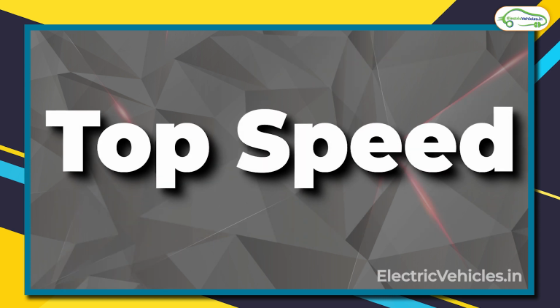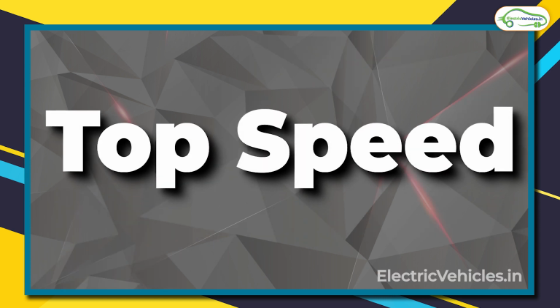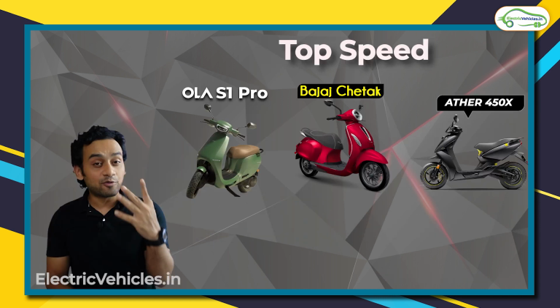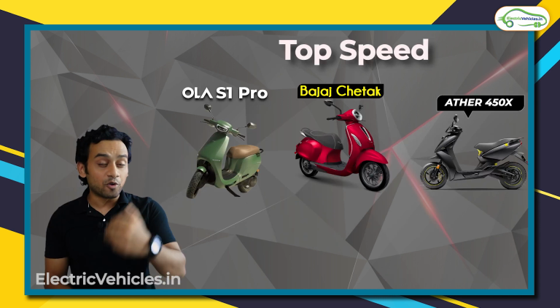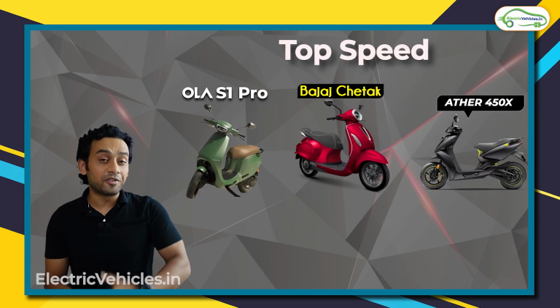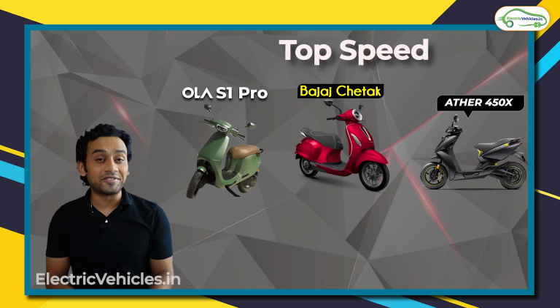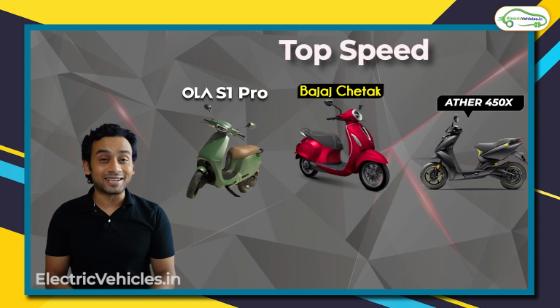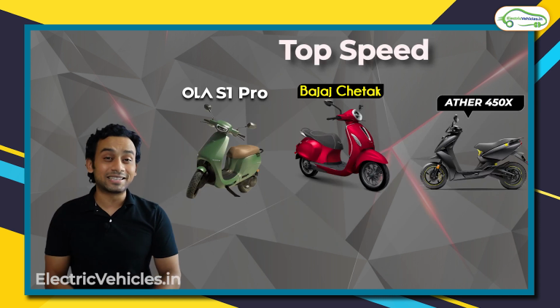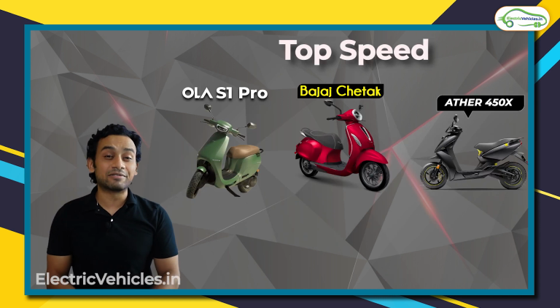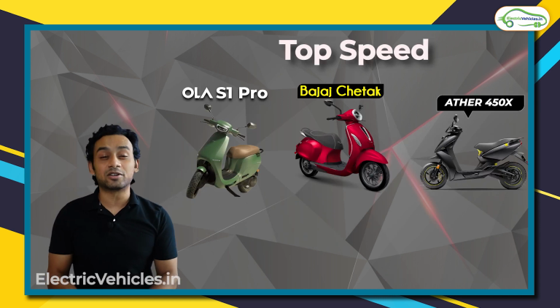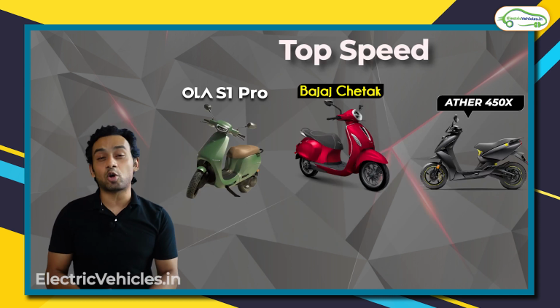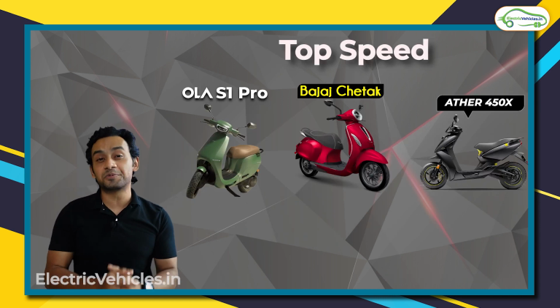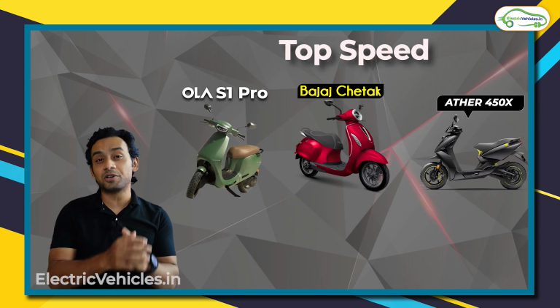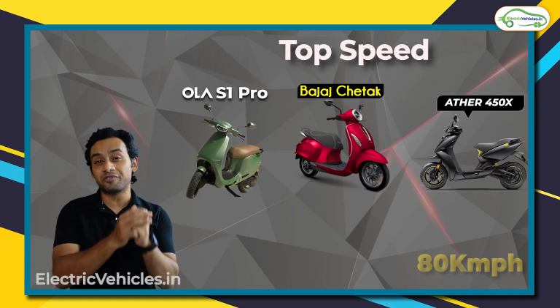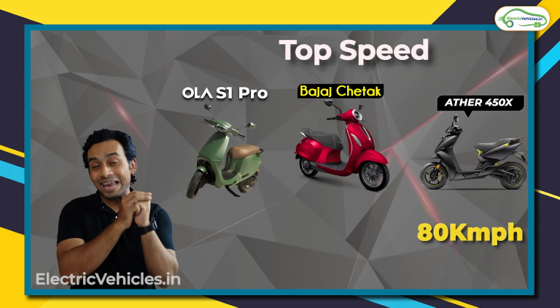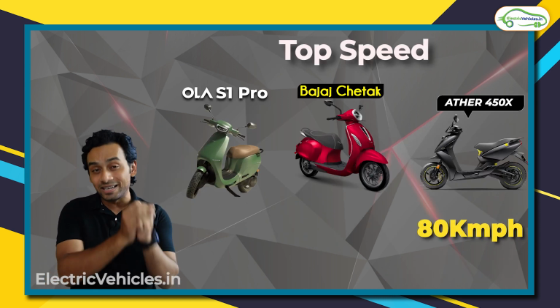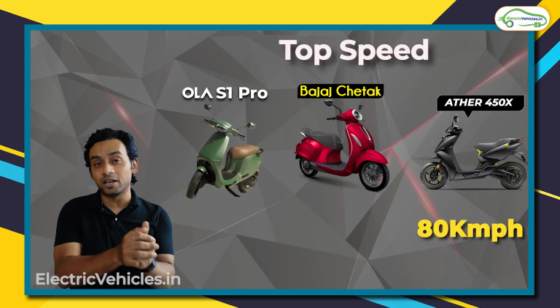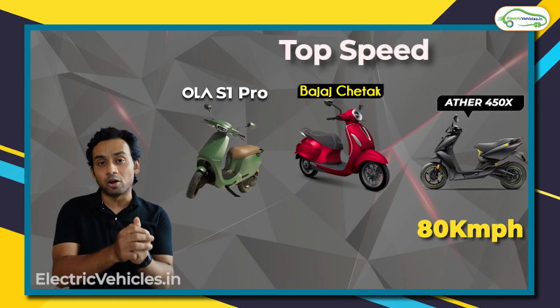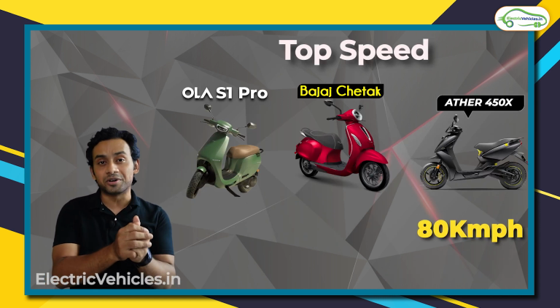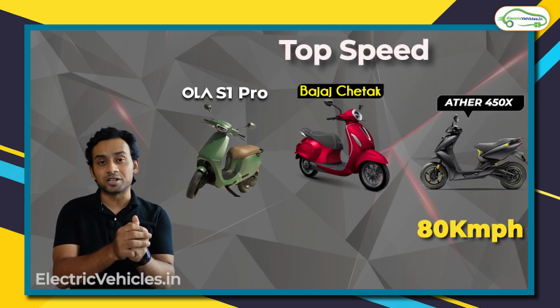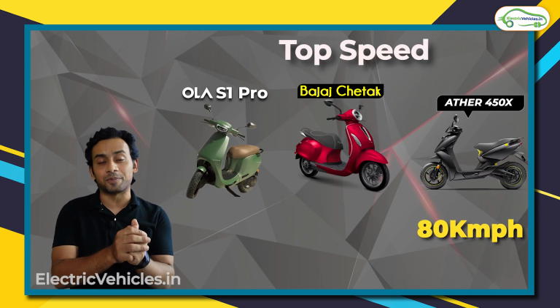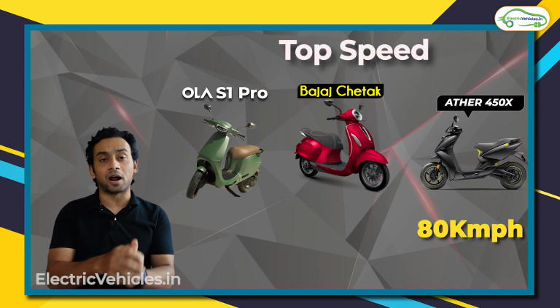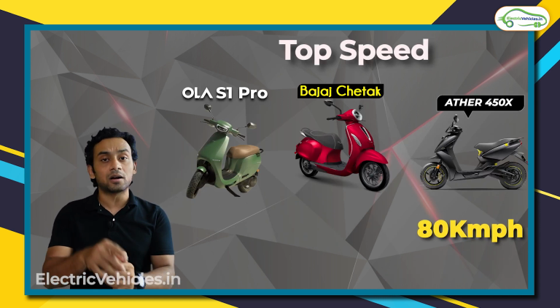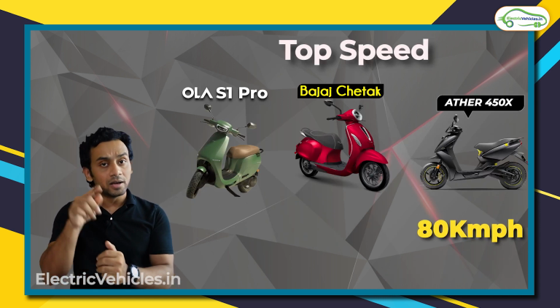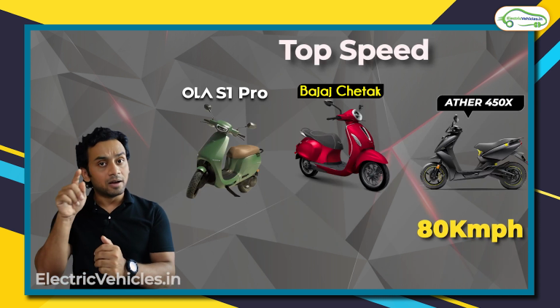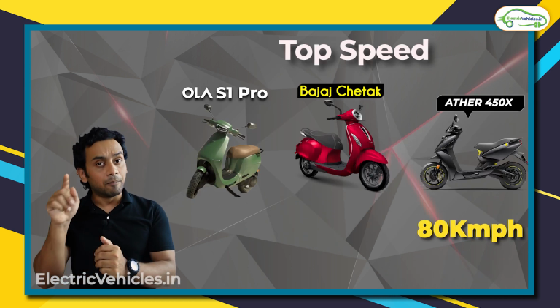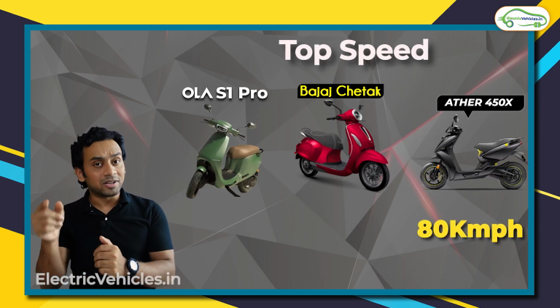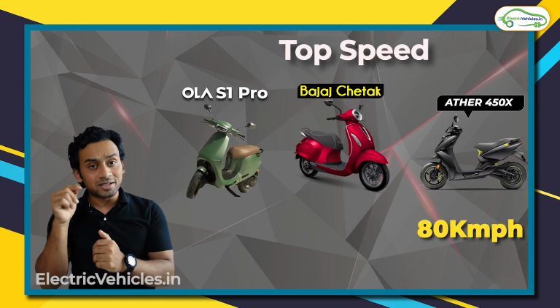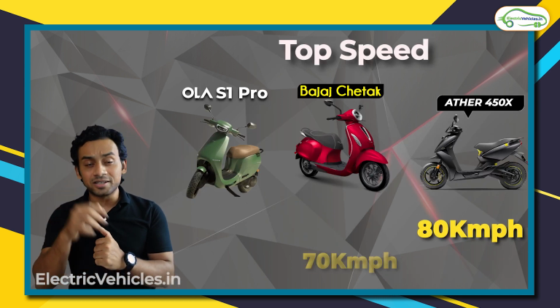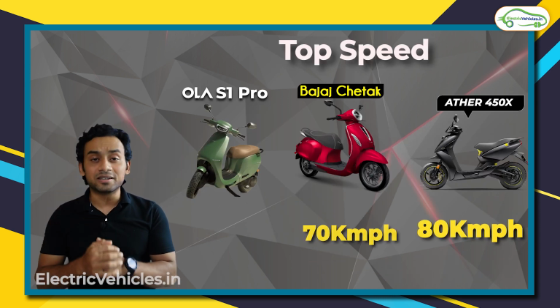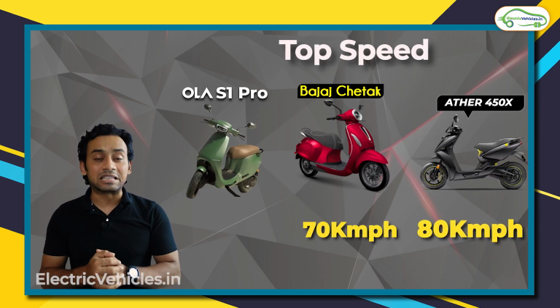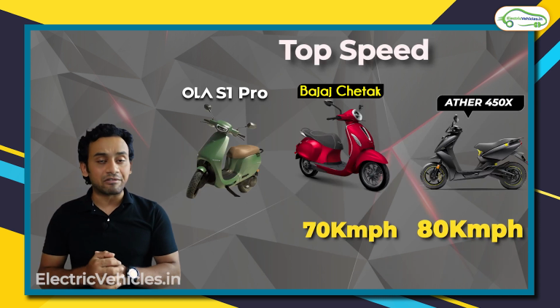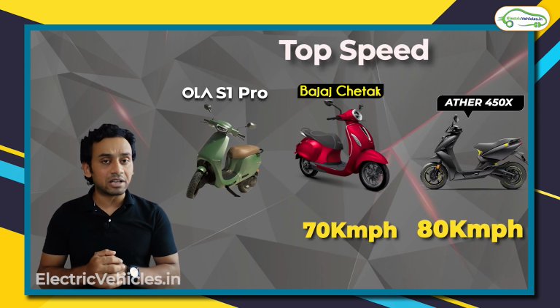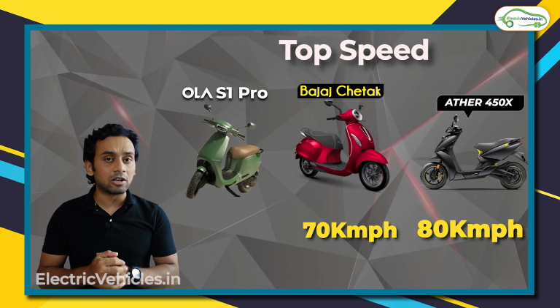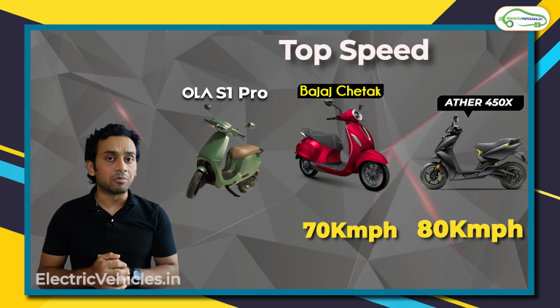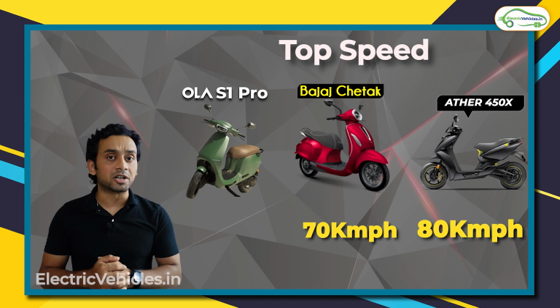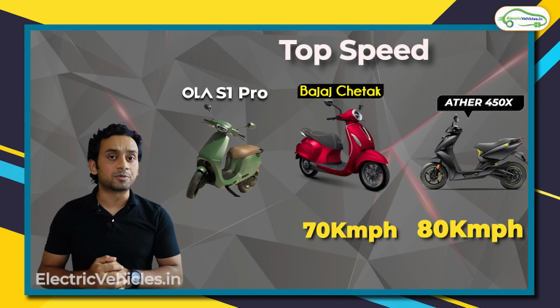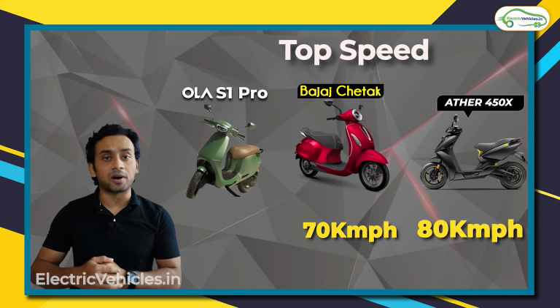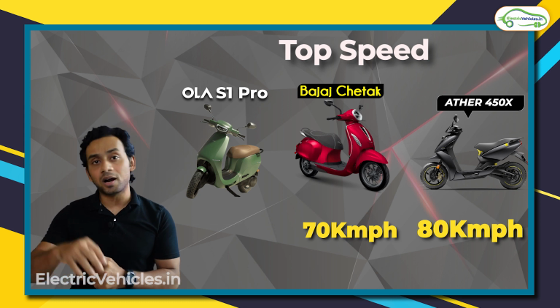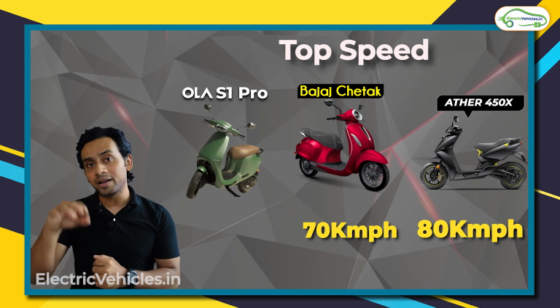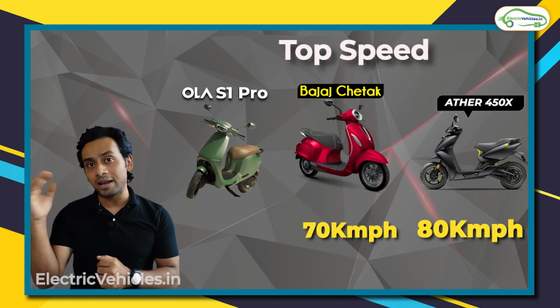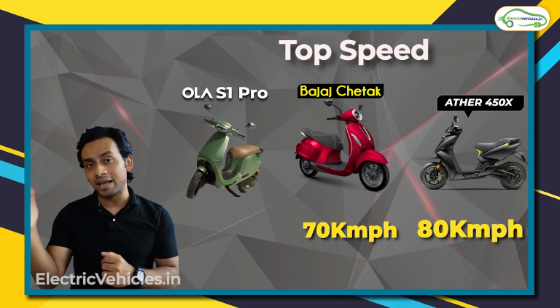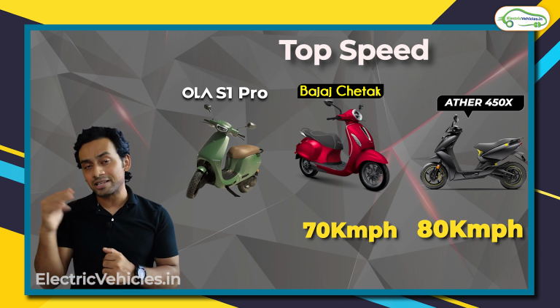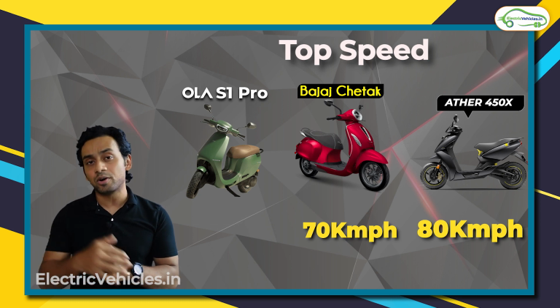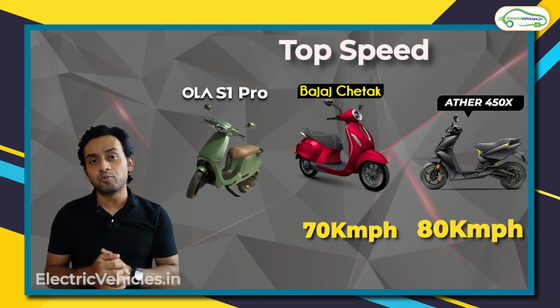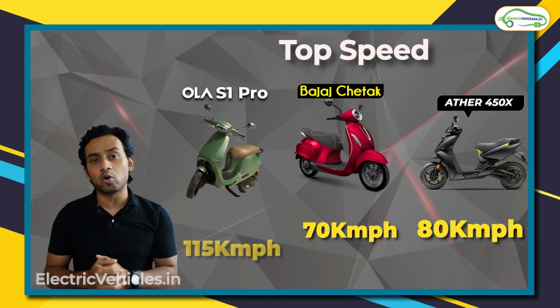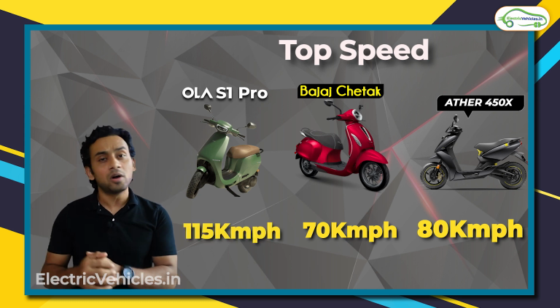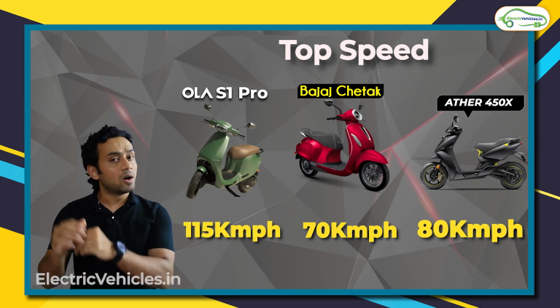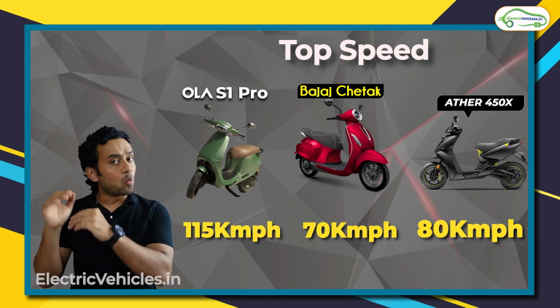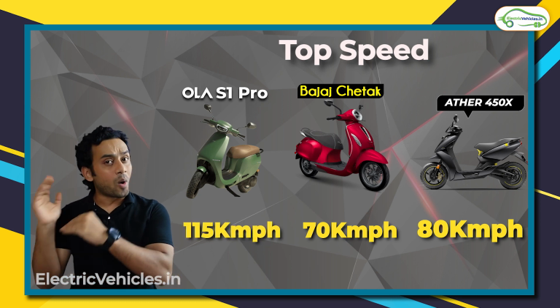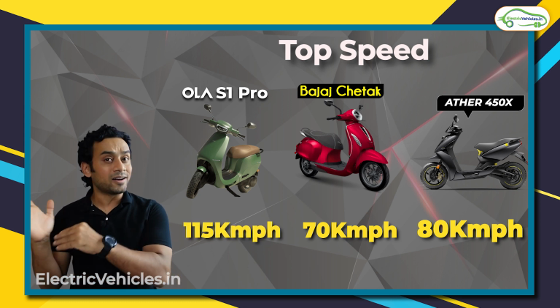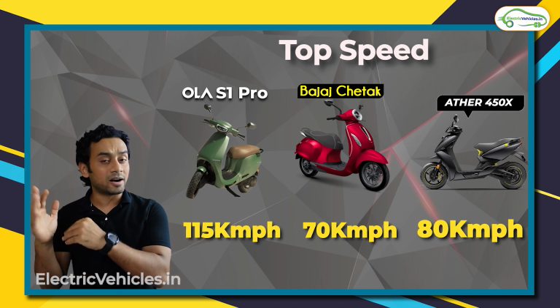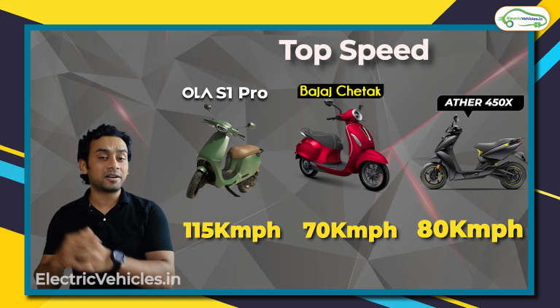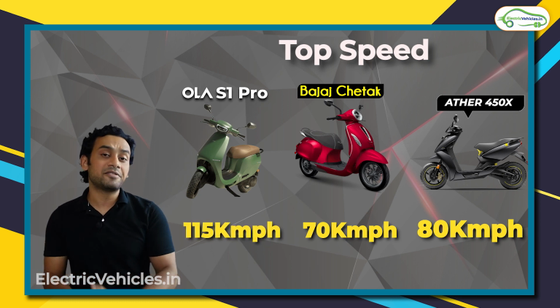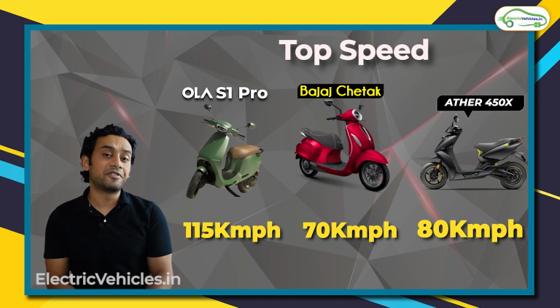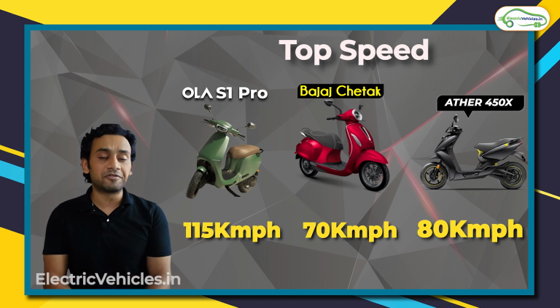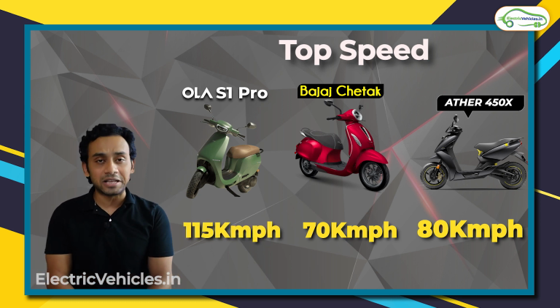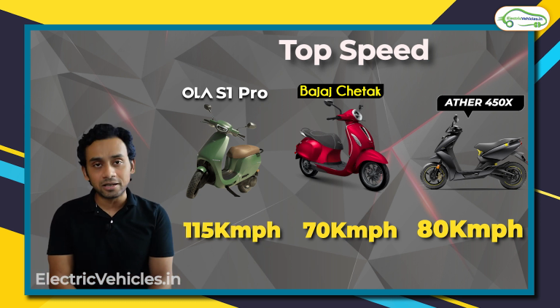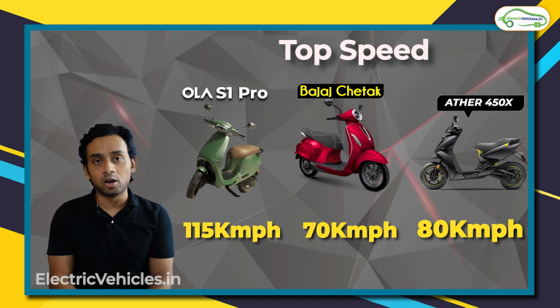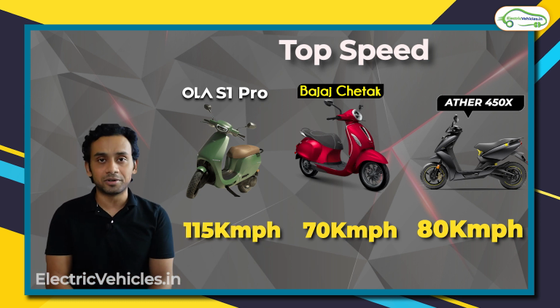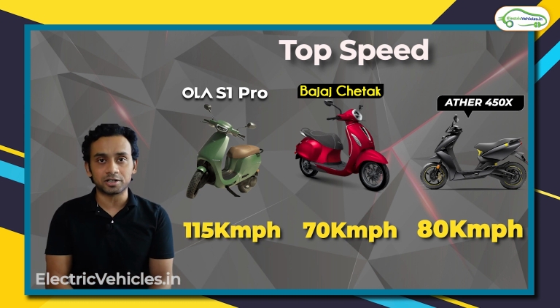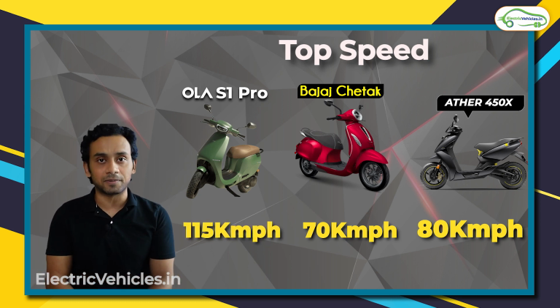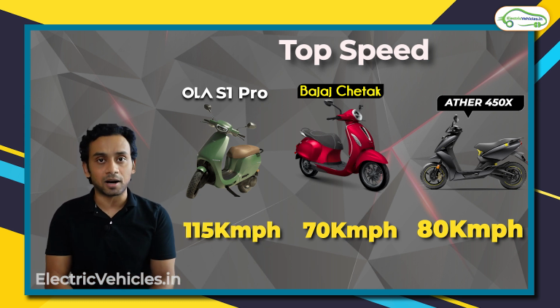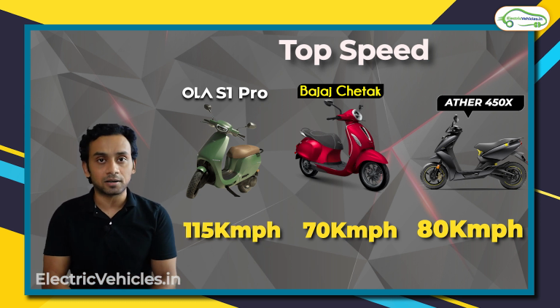Speaking of top speed, the Ather 450X gives a top speed of 80 kilometers per hour, Bajaj Chetak 70 kilometers per hour, and S1 Pro 115 kilometers per hour.